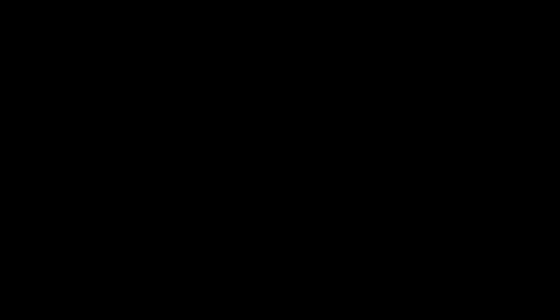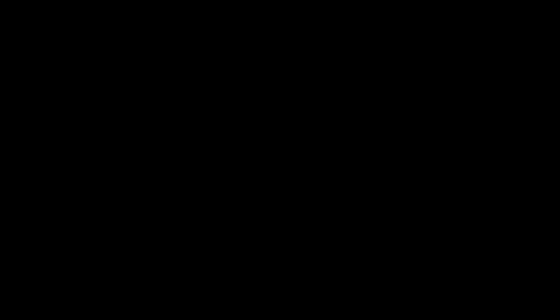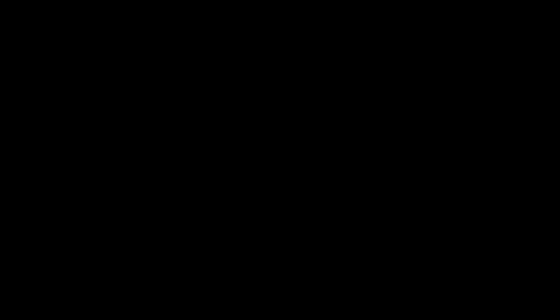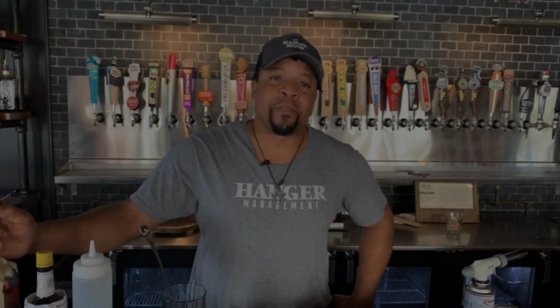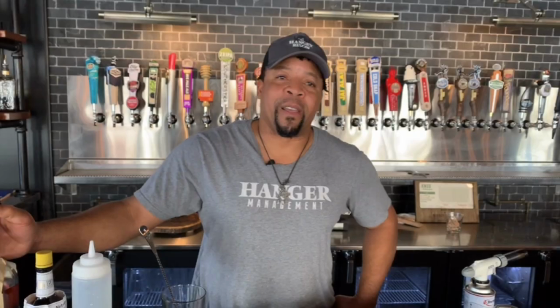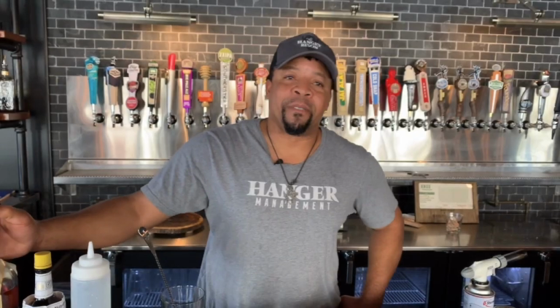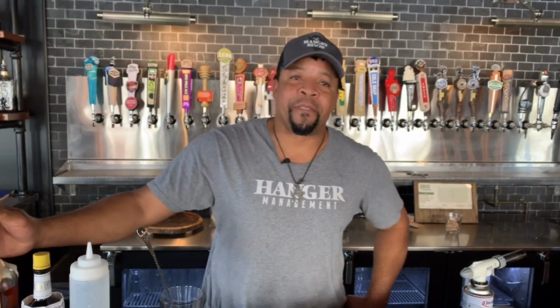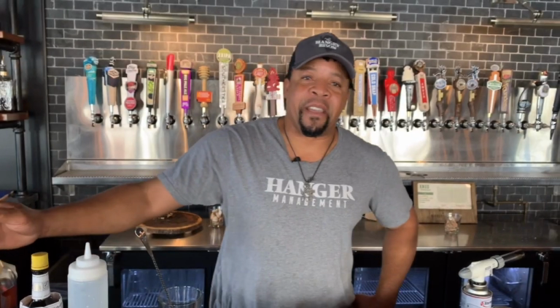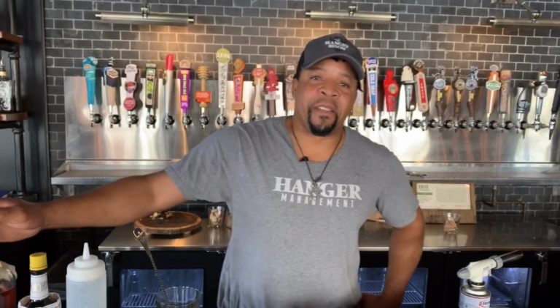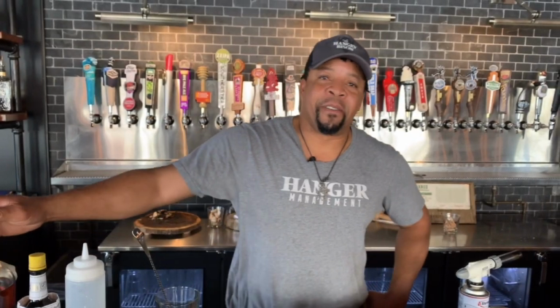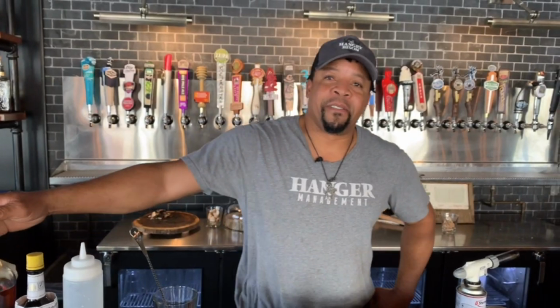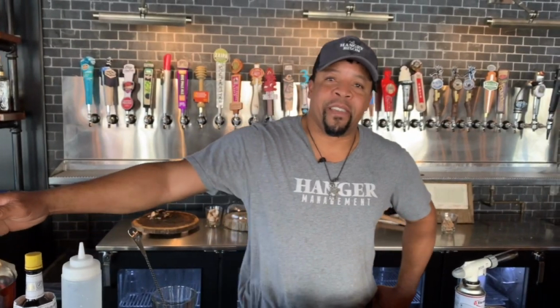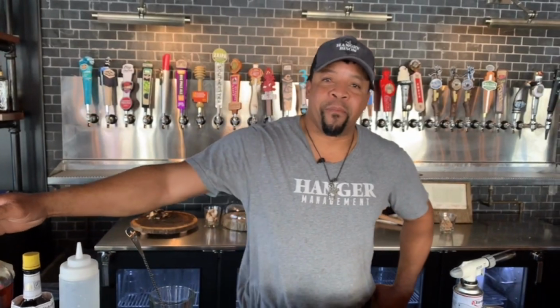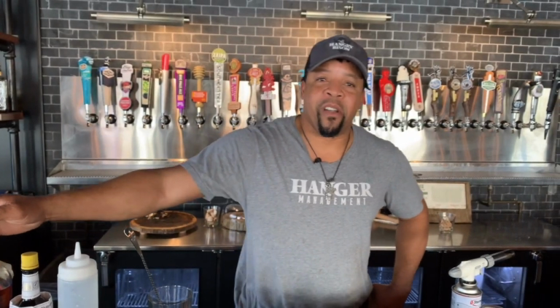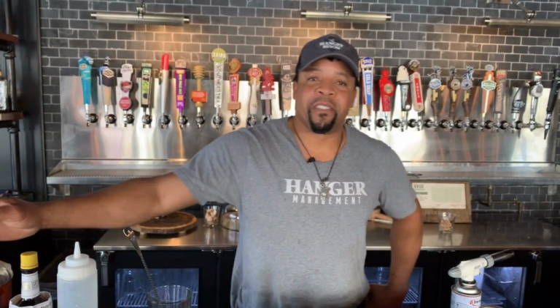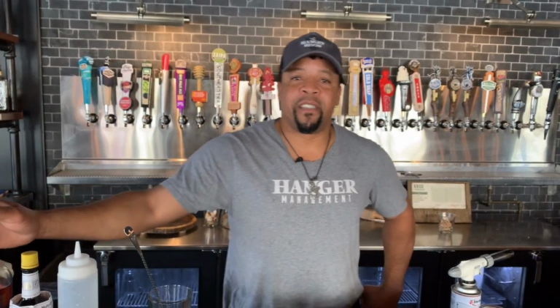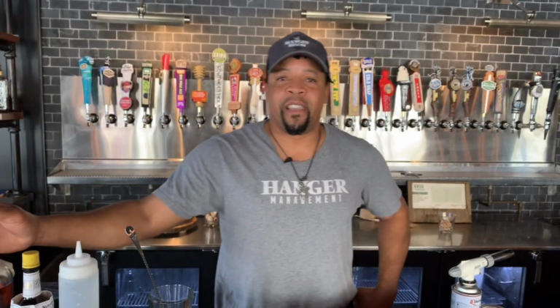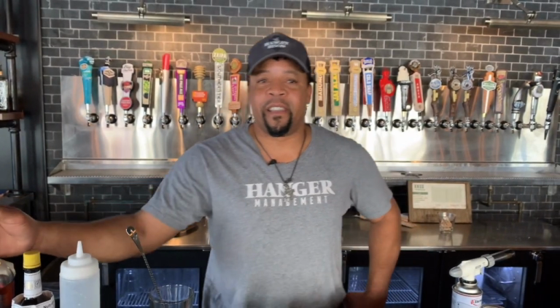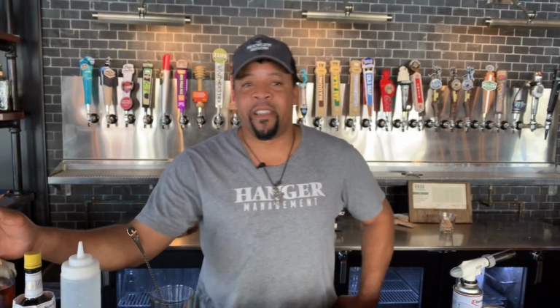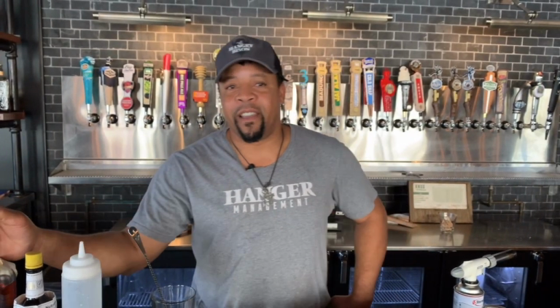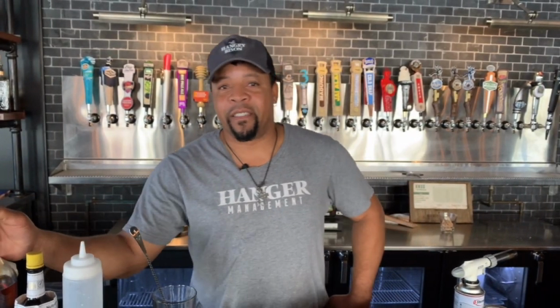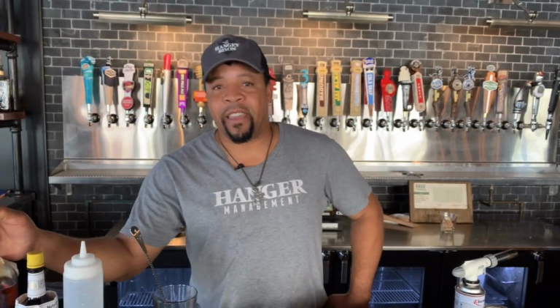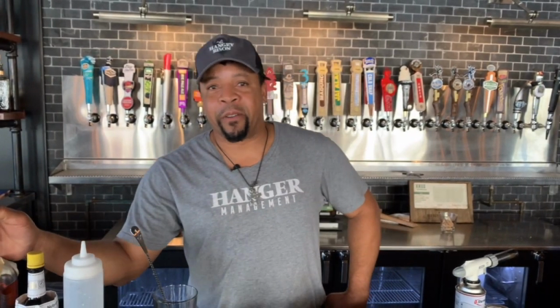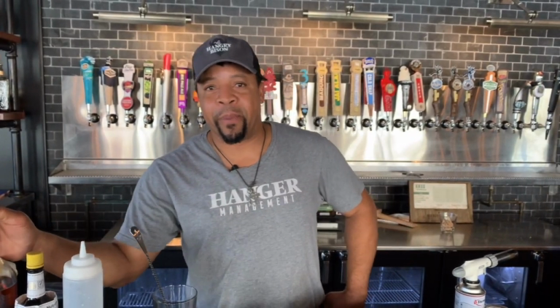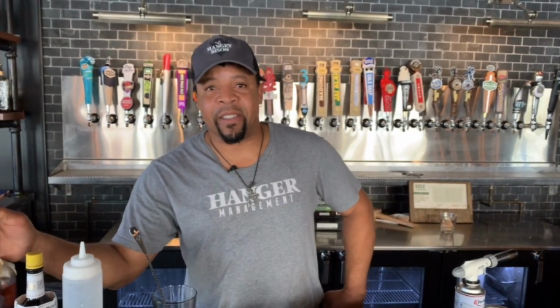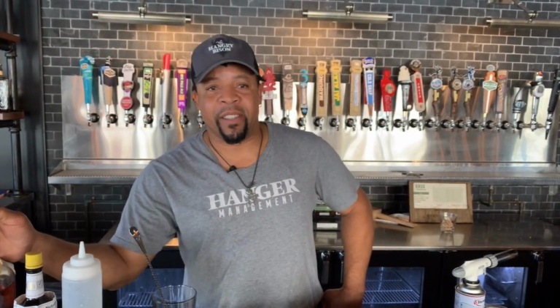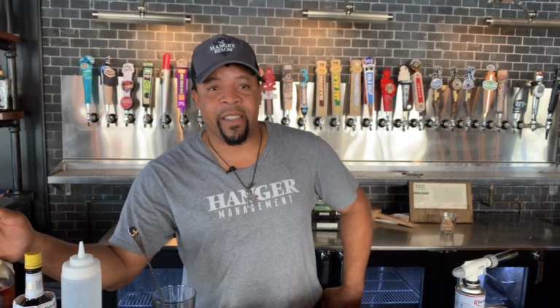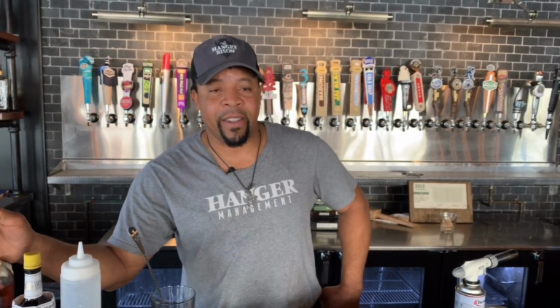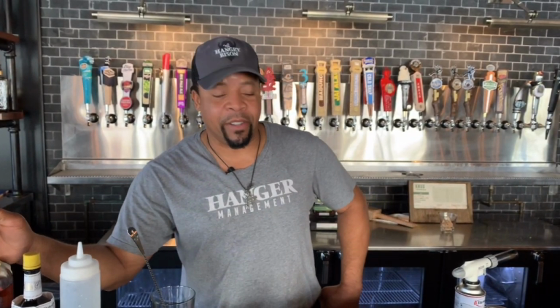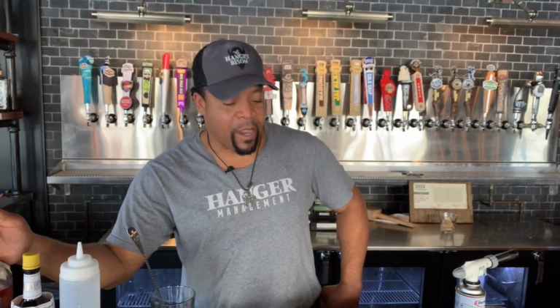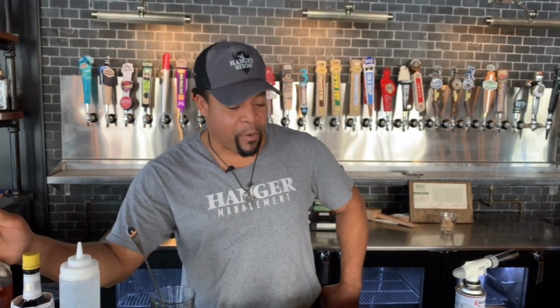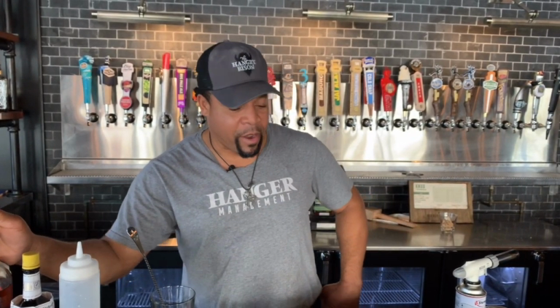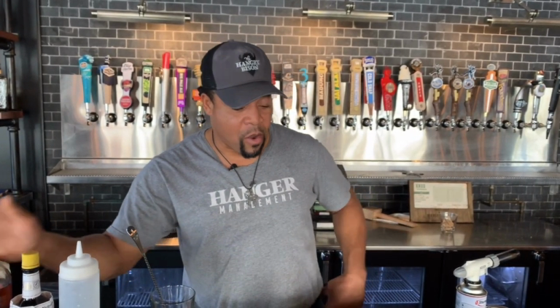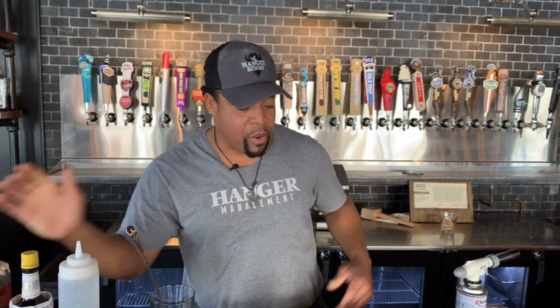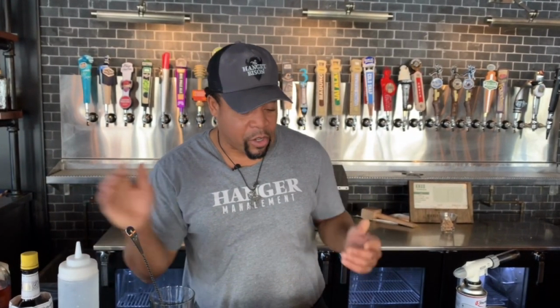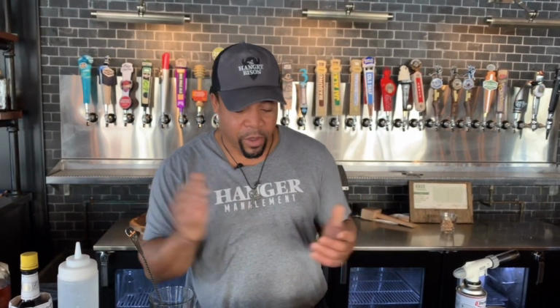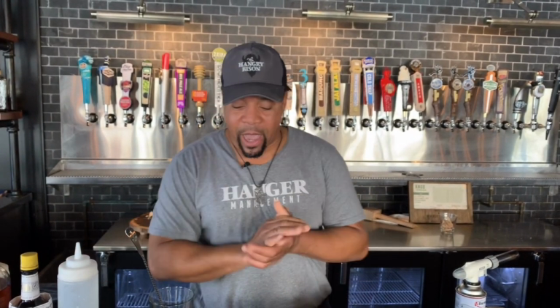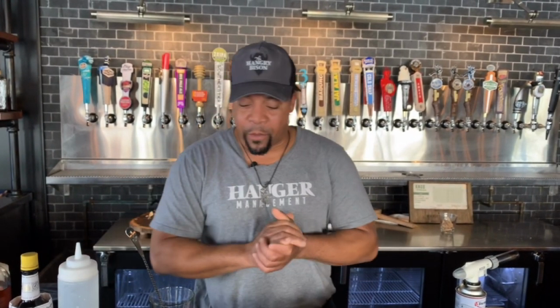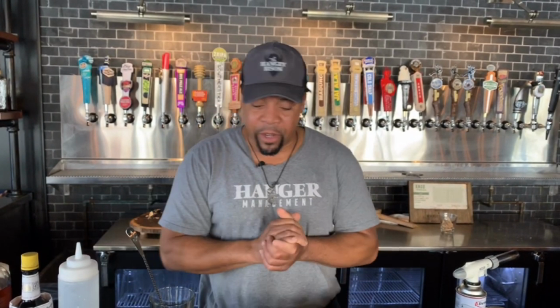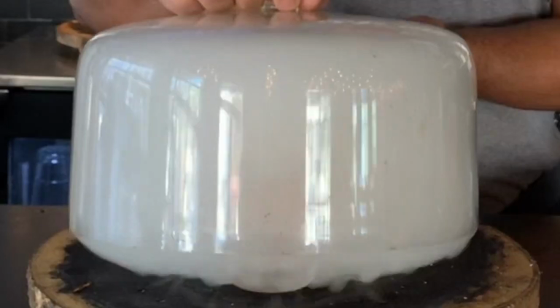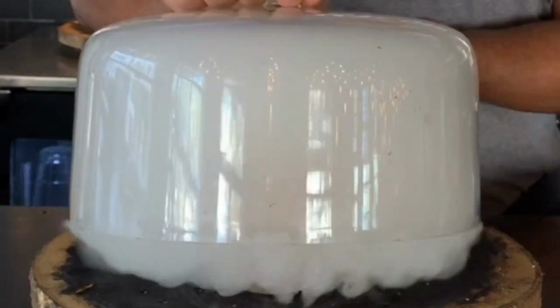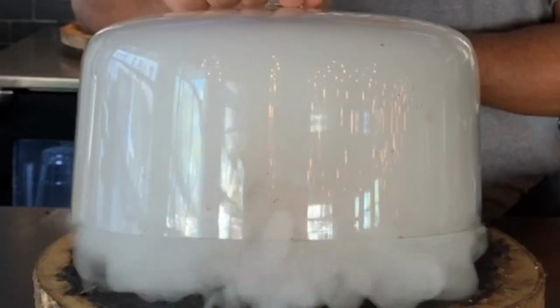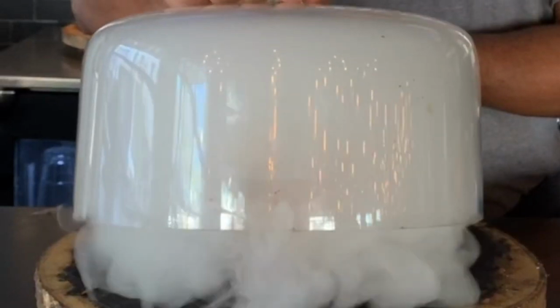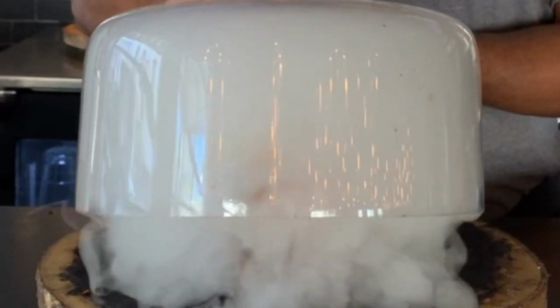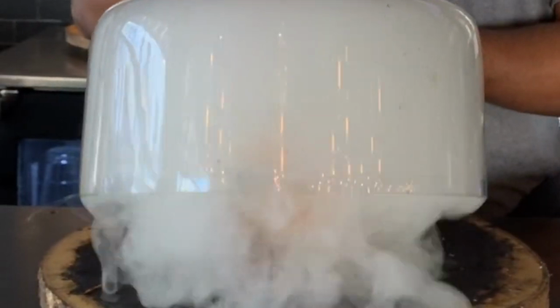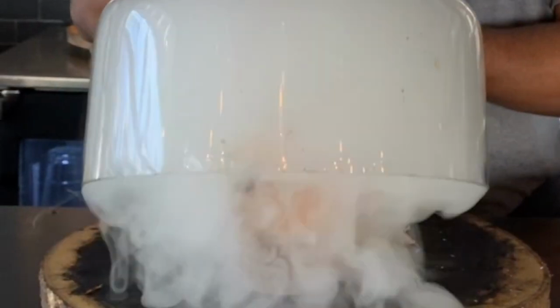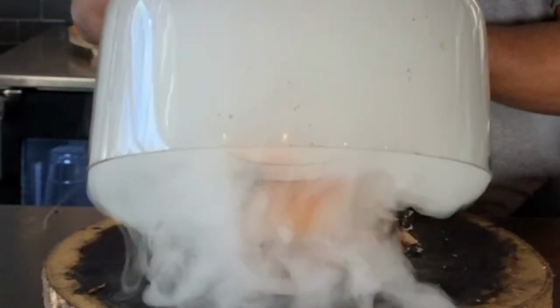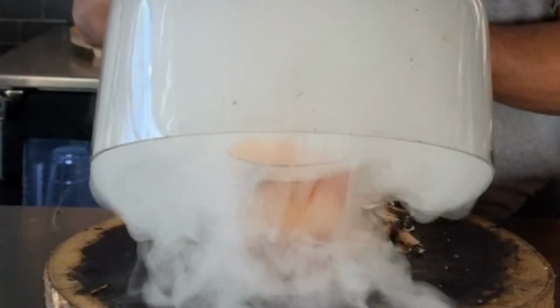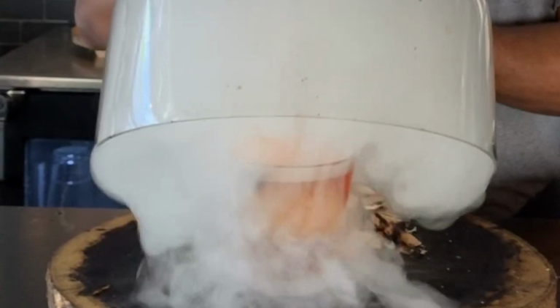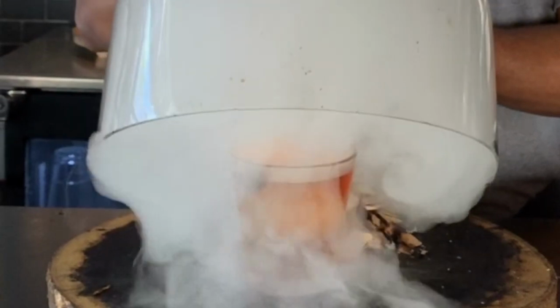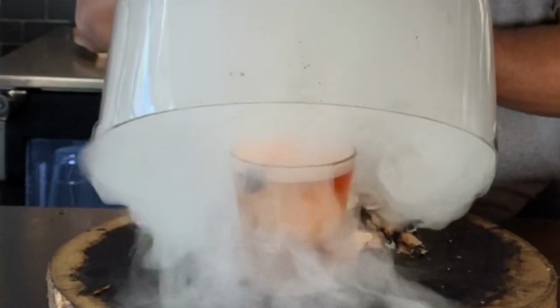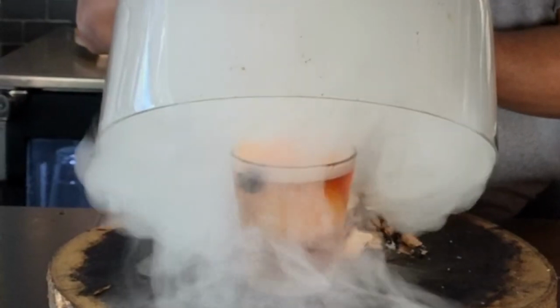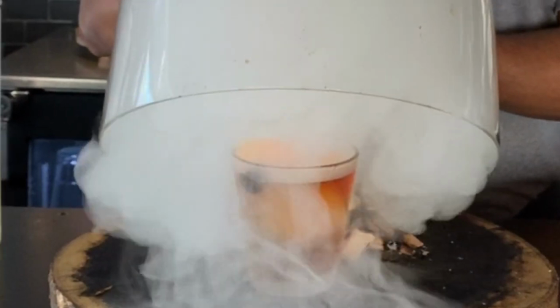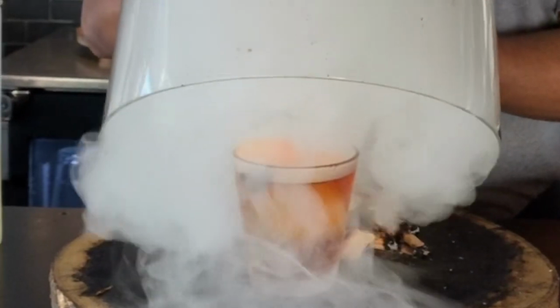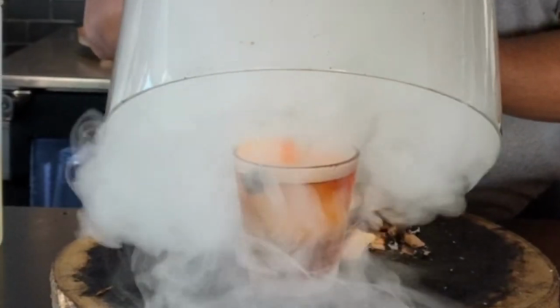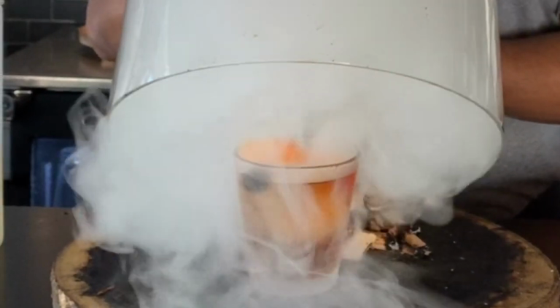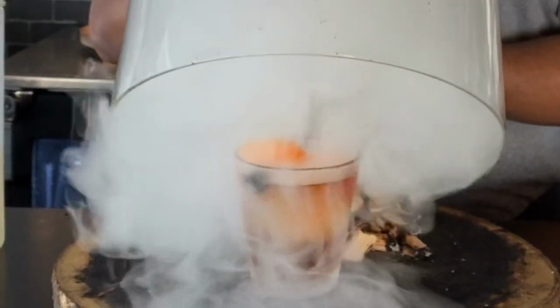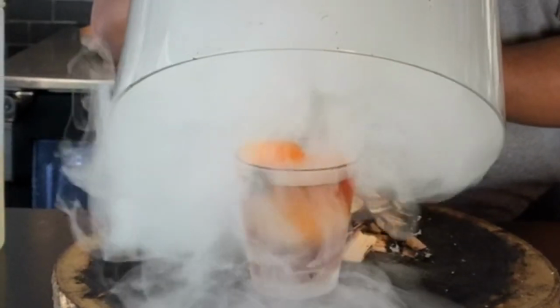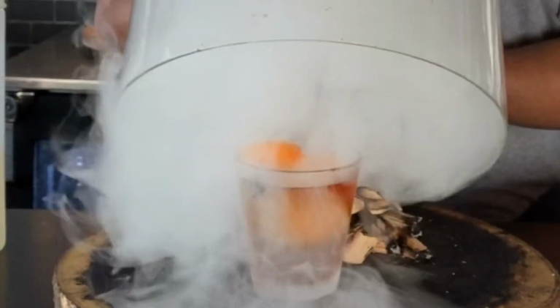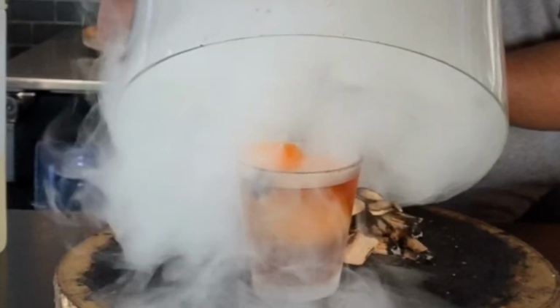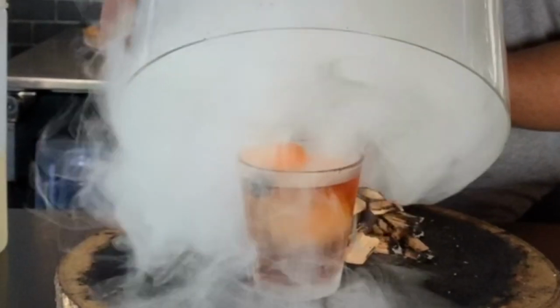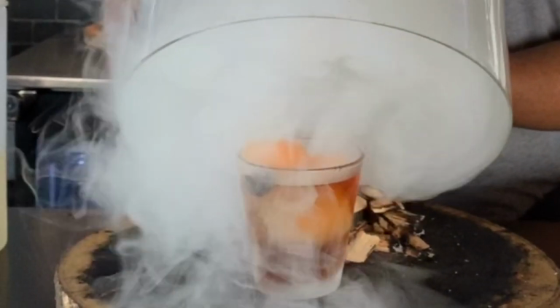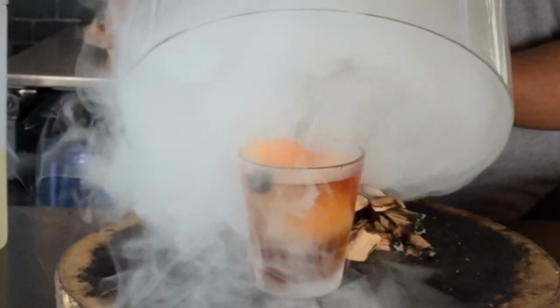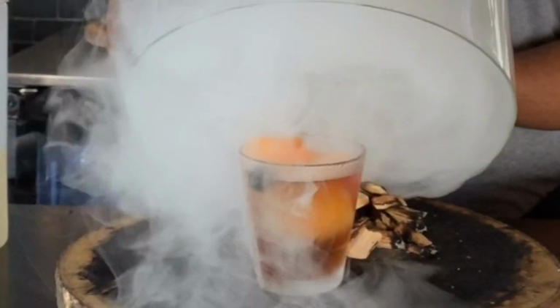Hi folks, my name is Fernando, the head bartender here at the Hangry Bison, and today we are going to show you how we do our signature cocktail, the Smoked Bison.